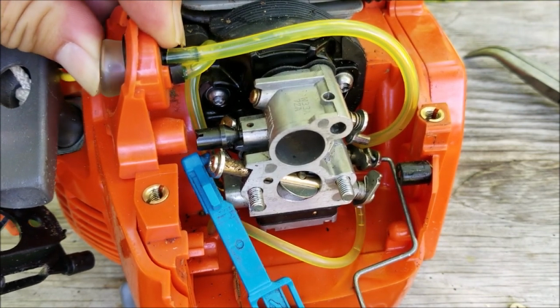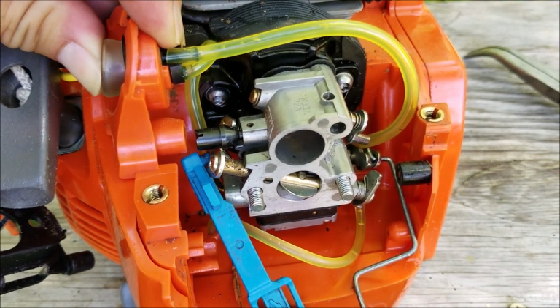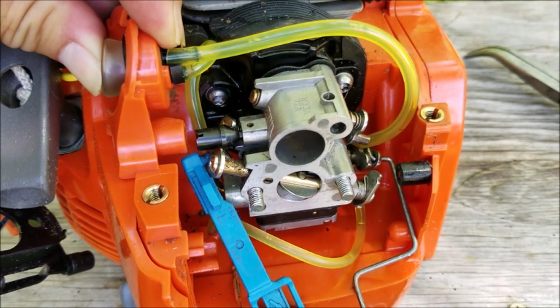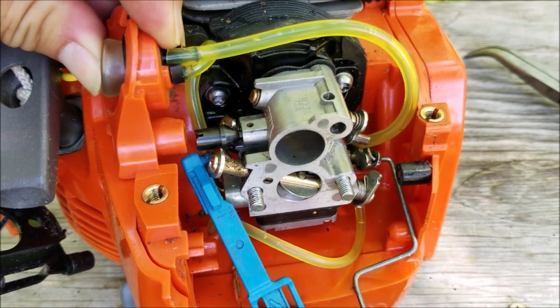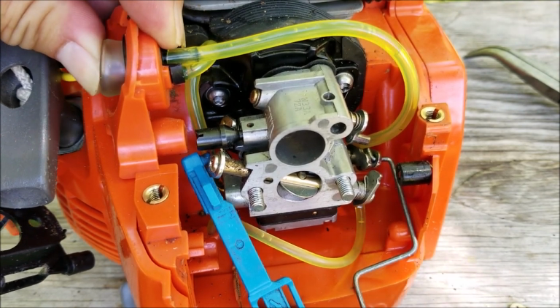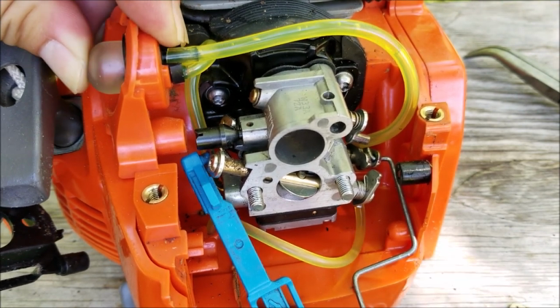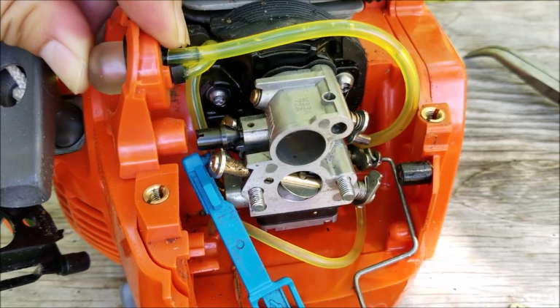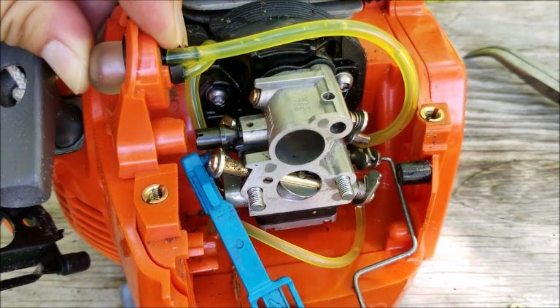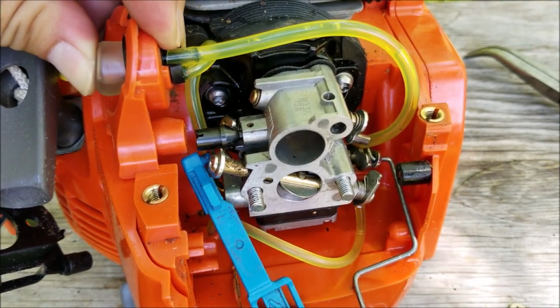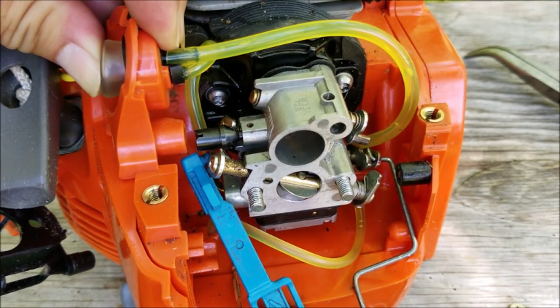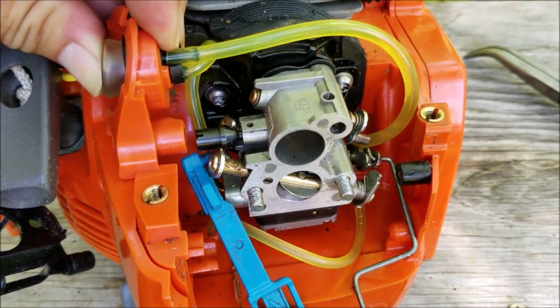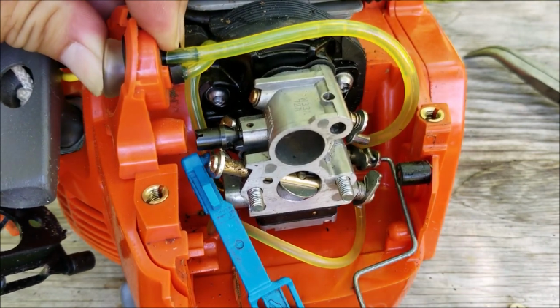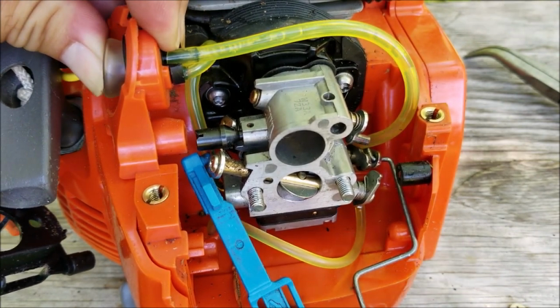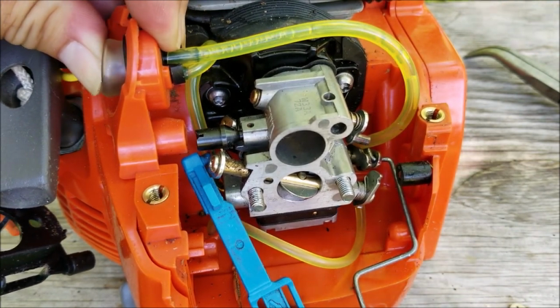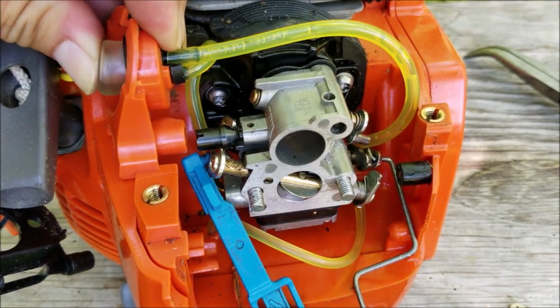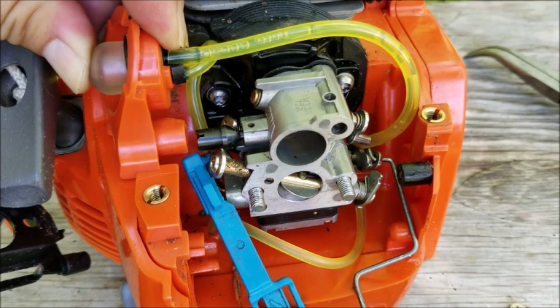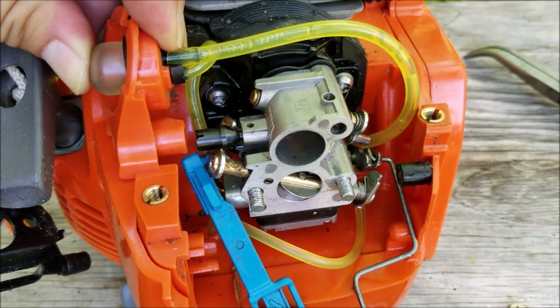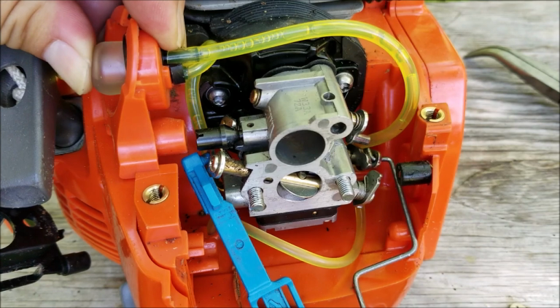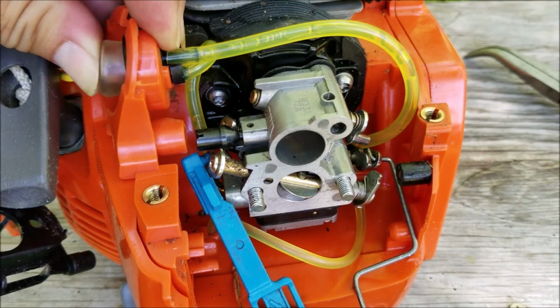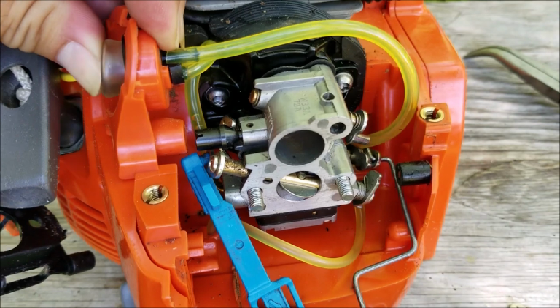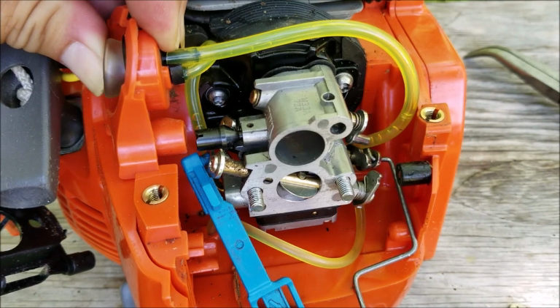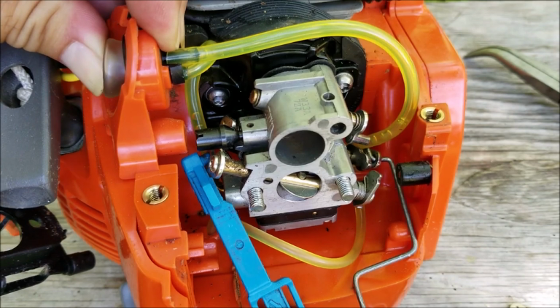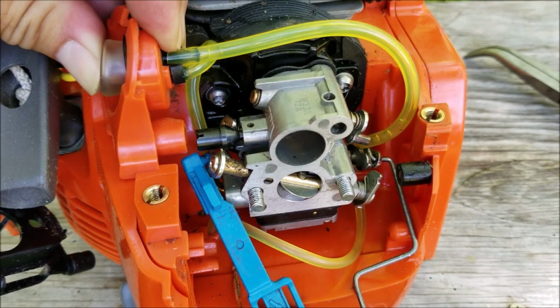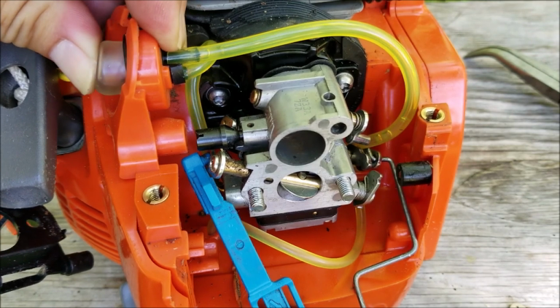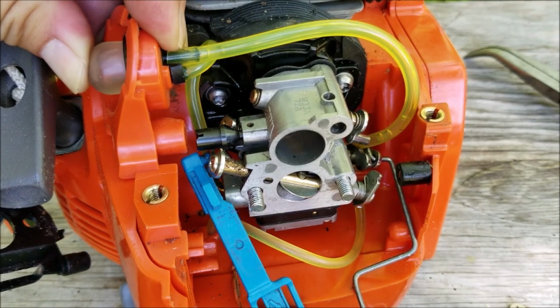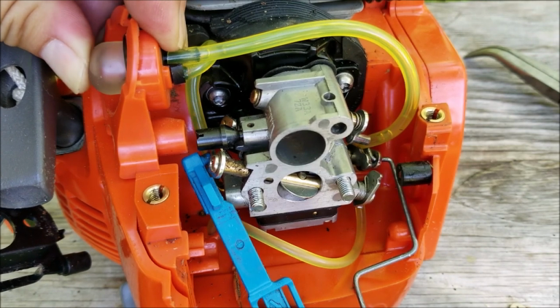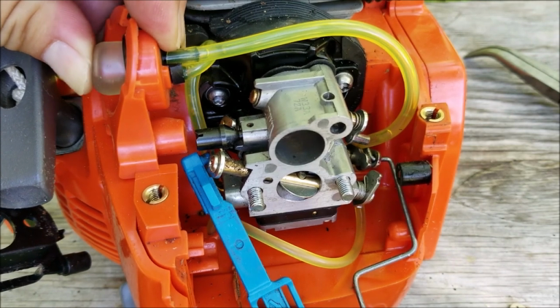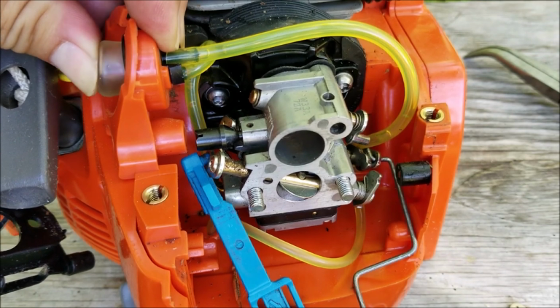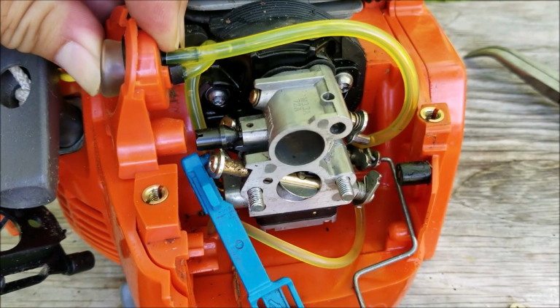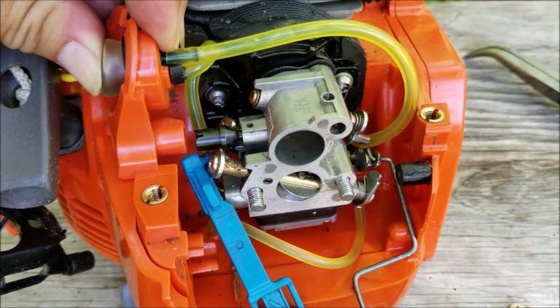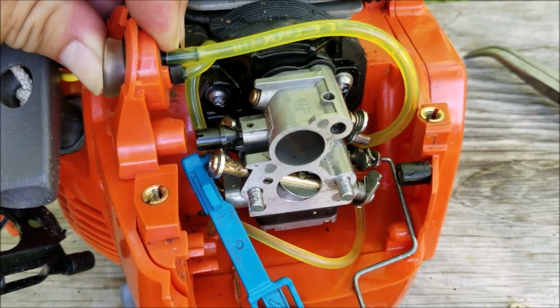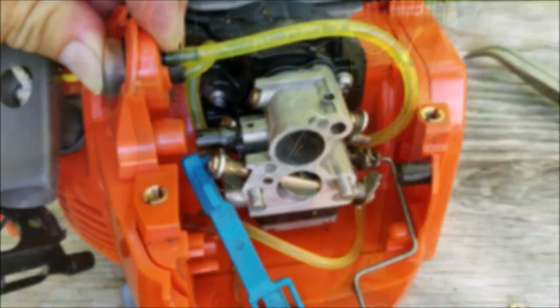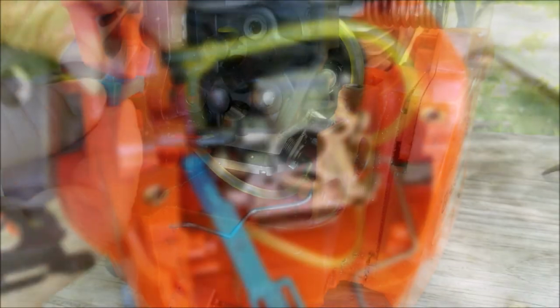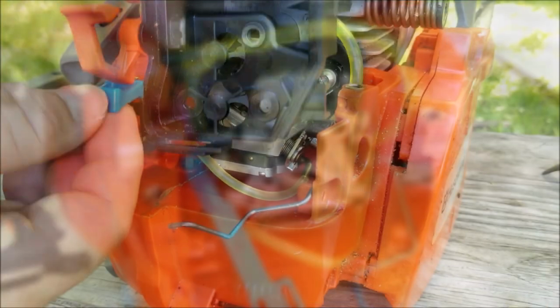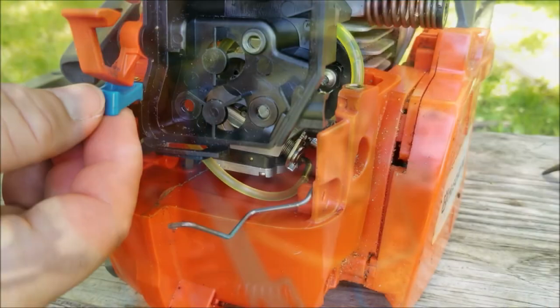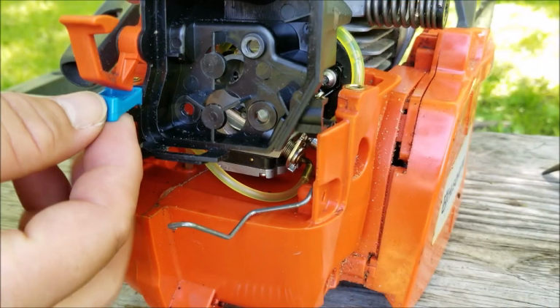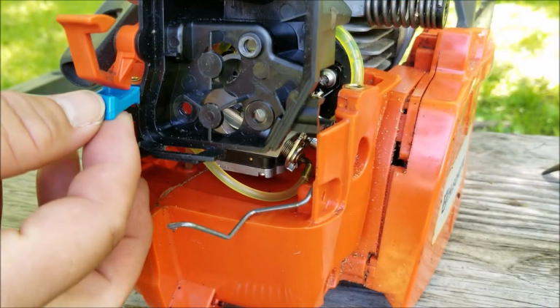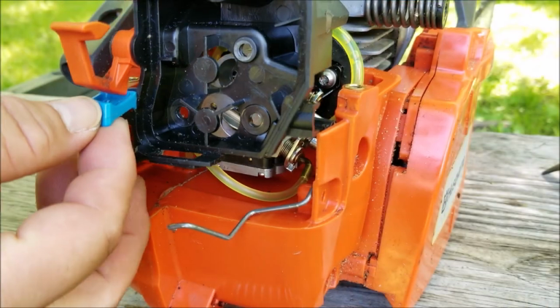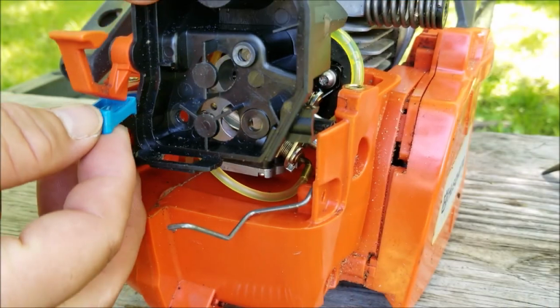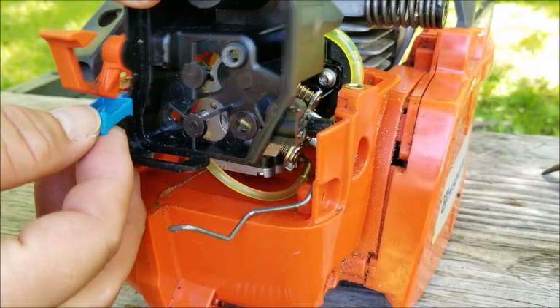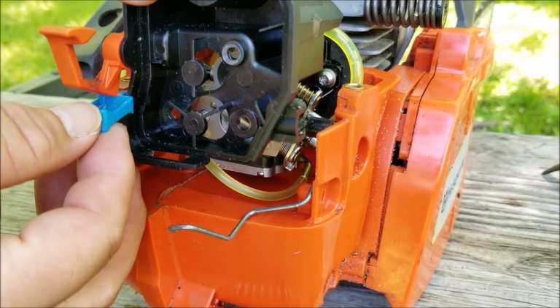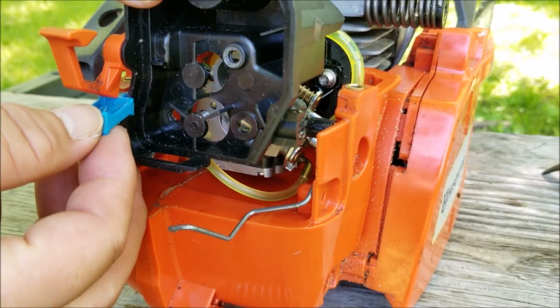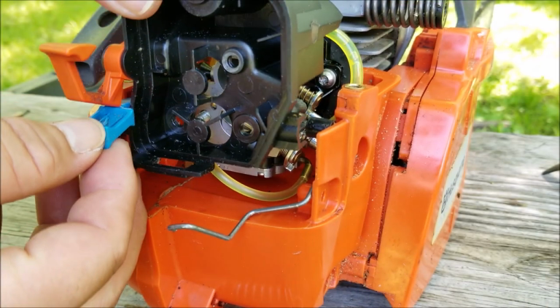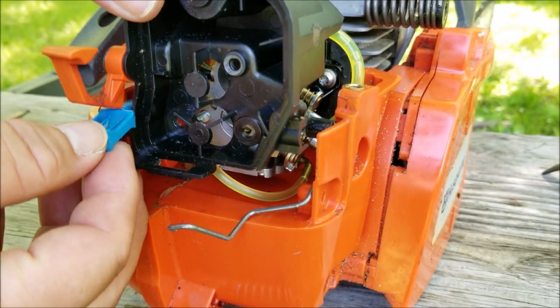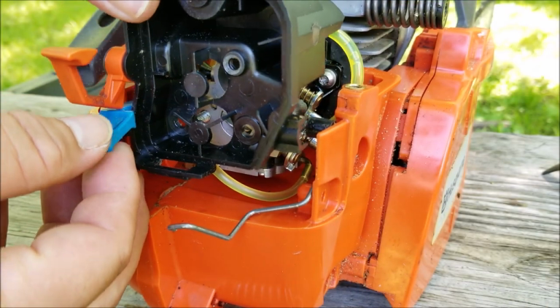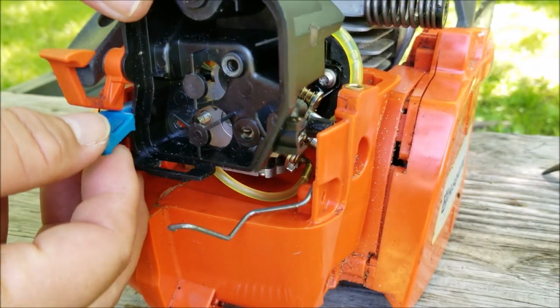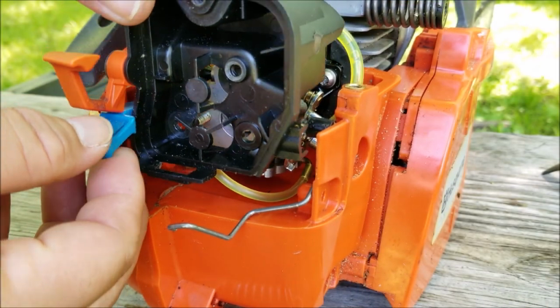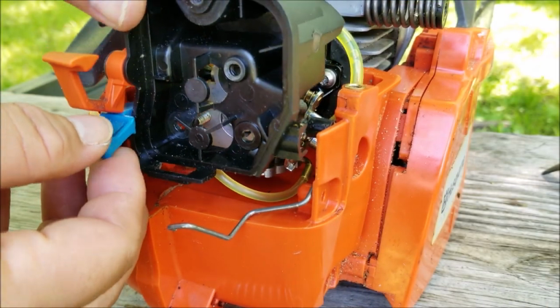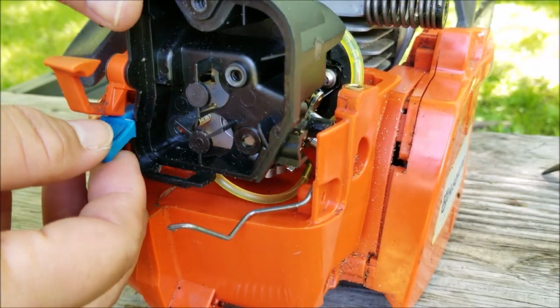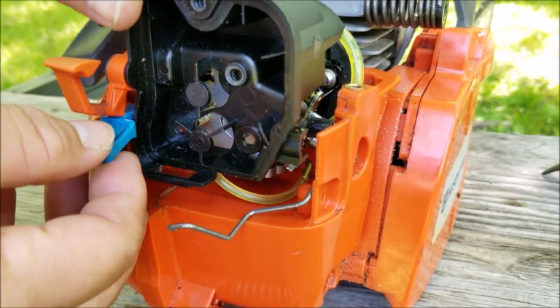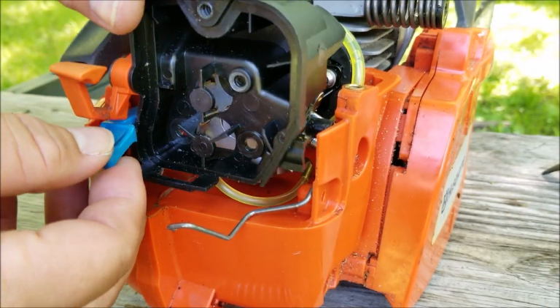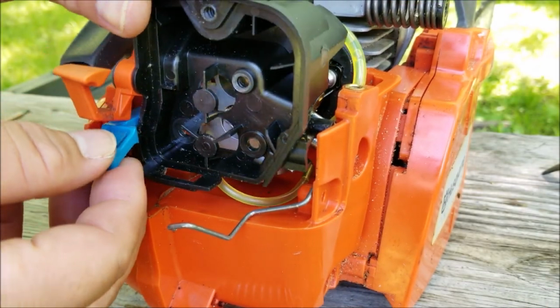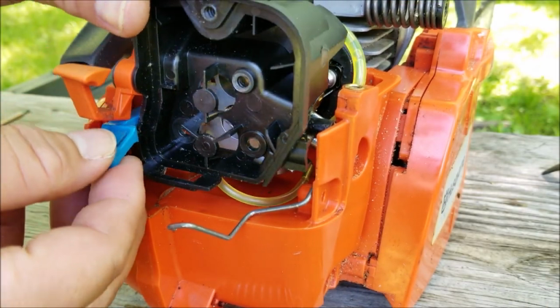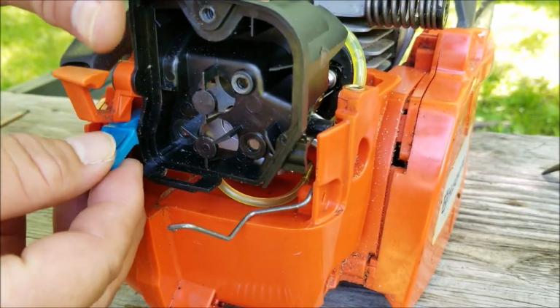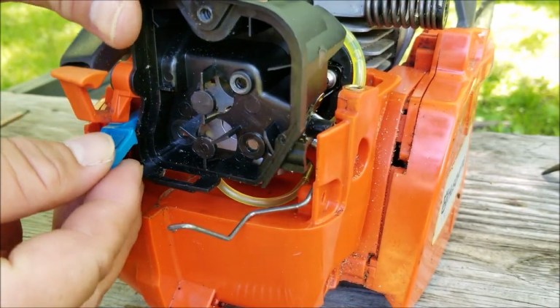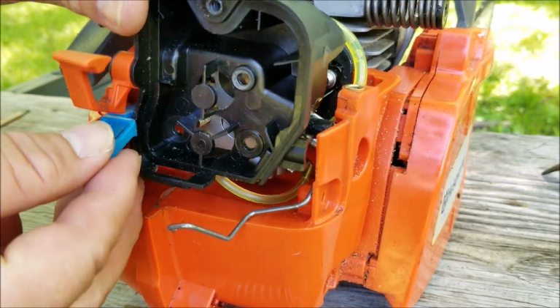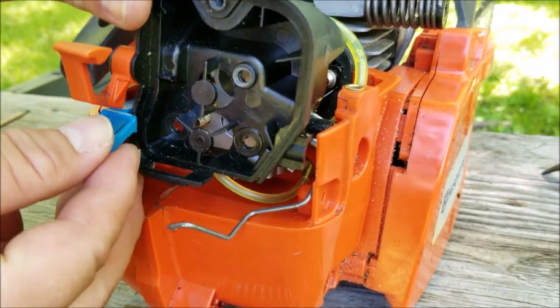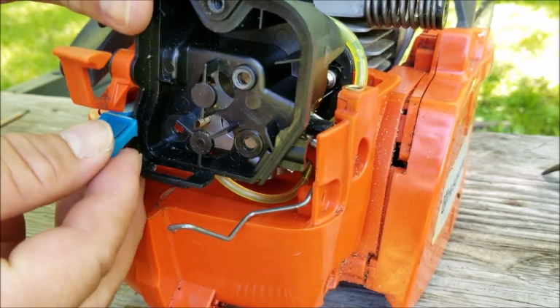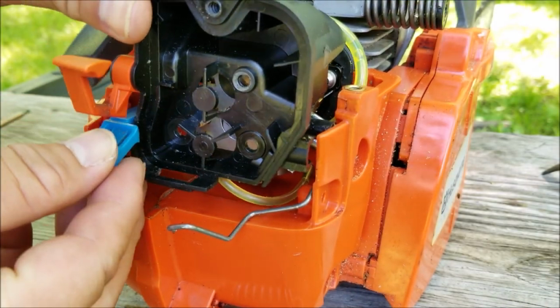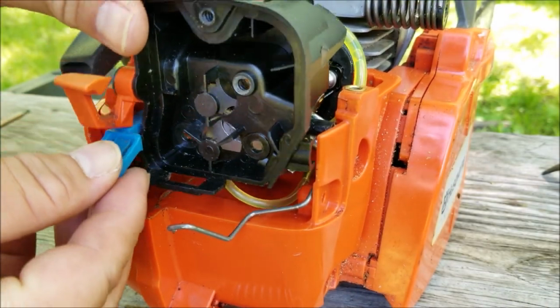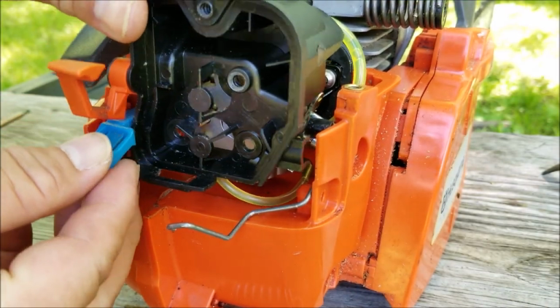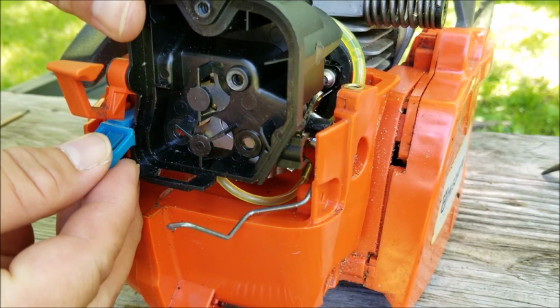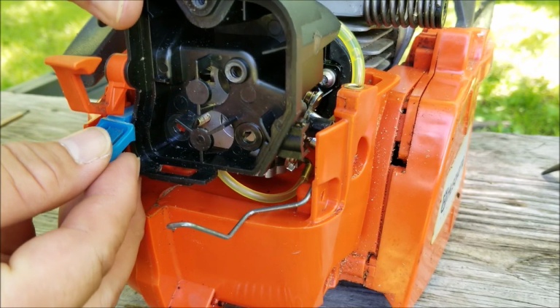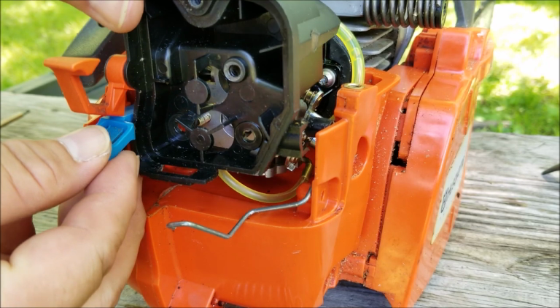It seems to be flowing like it's supposed to, so I'll now install the filter base back onto the engine along with the air filter and its retainer.